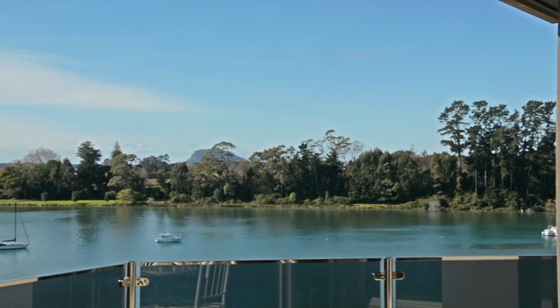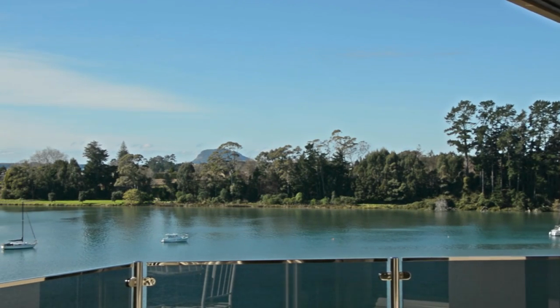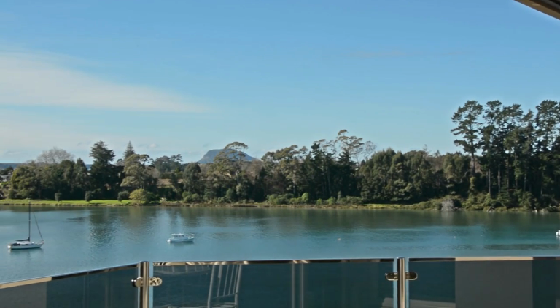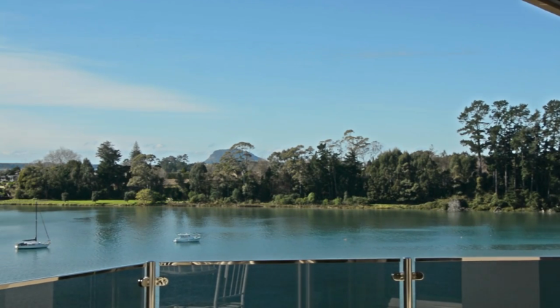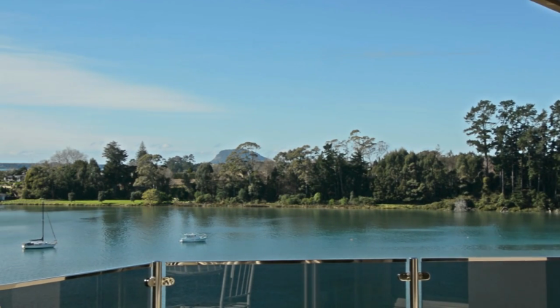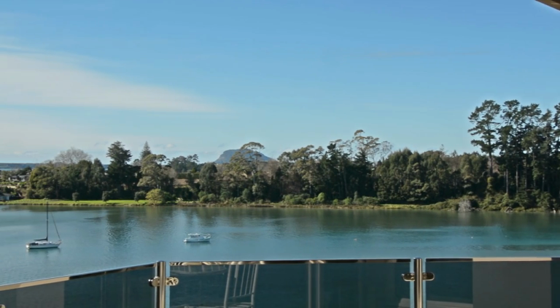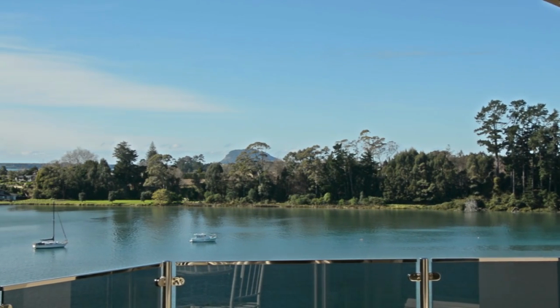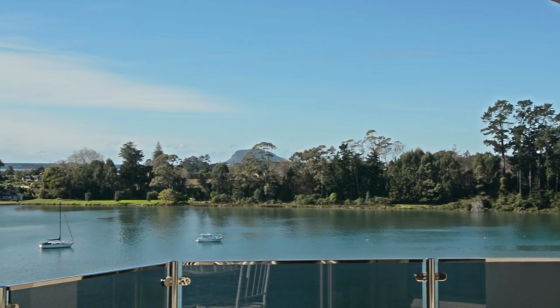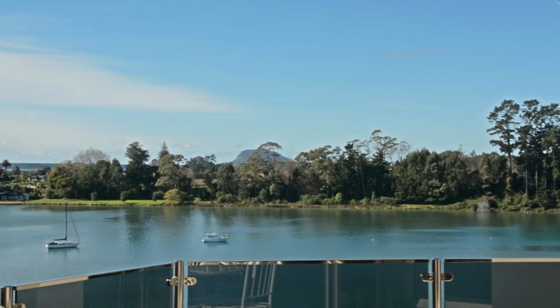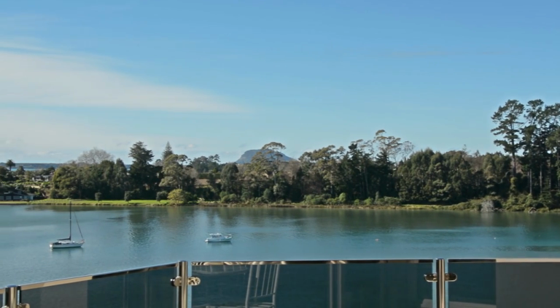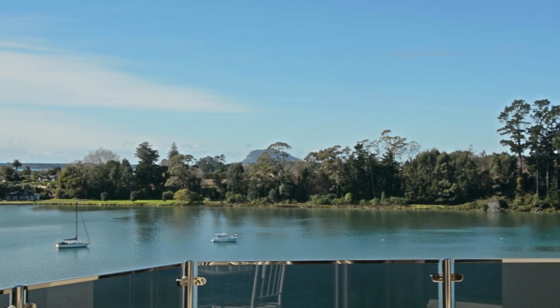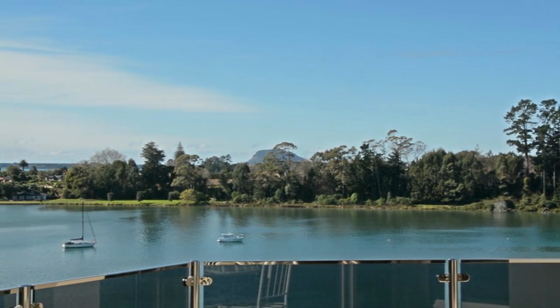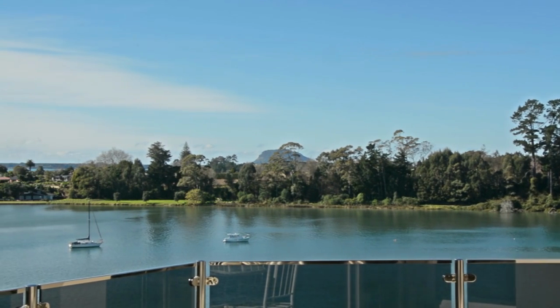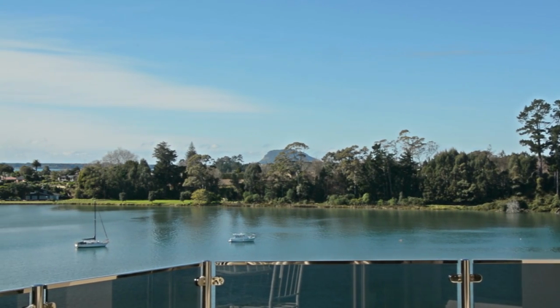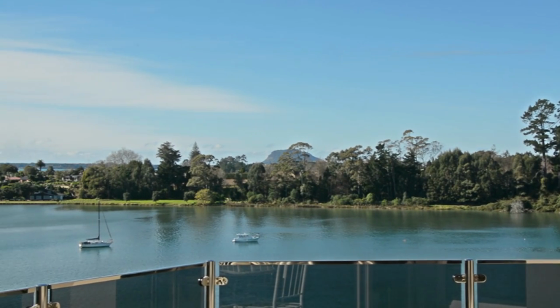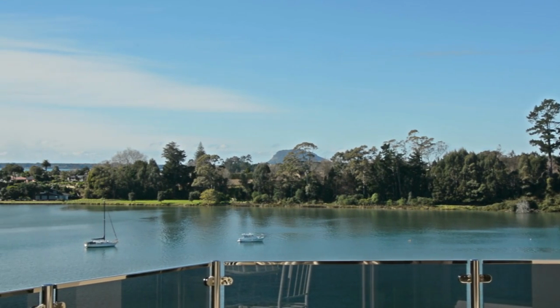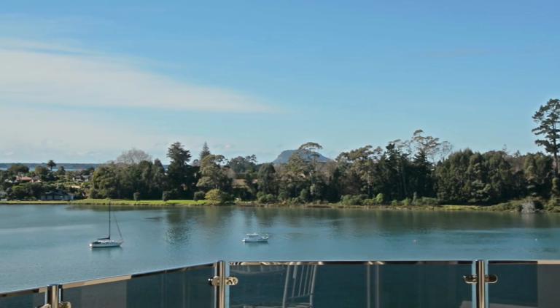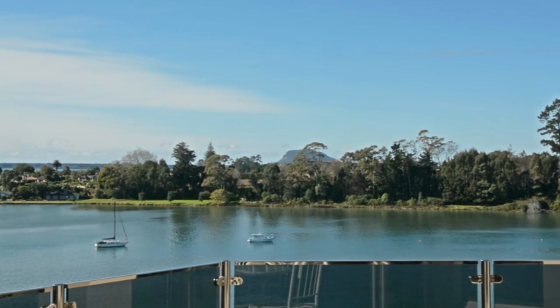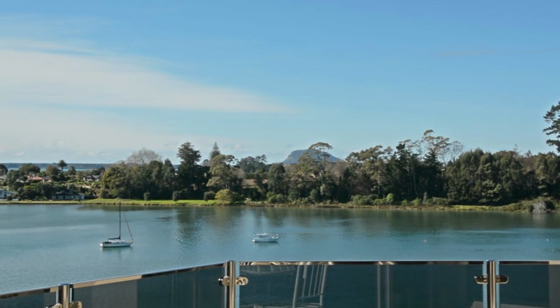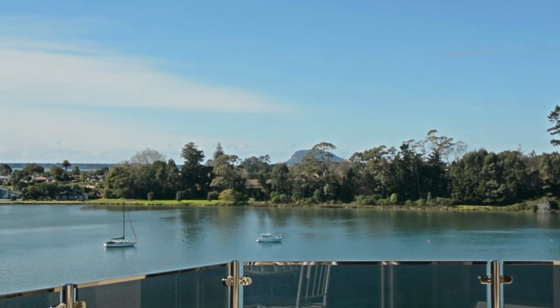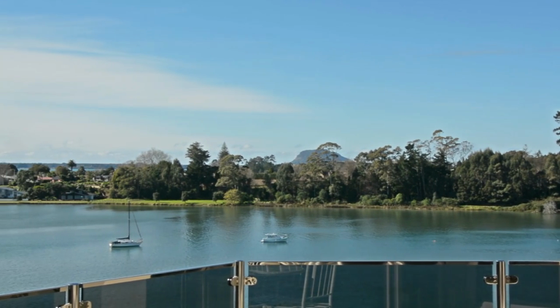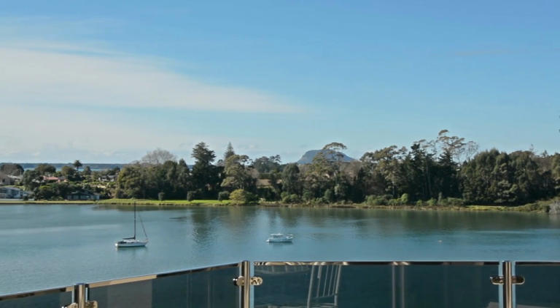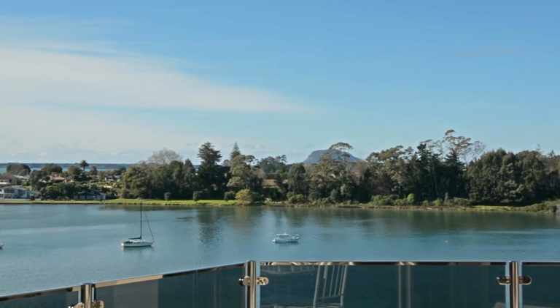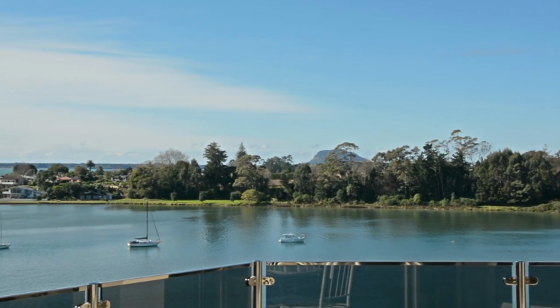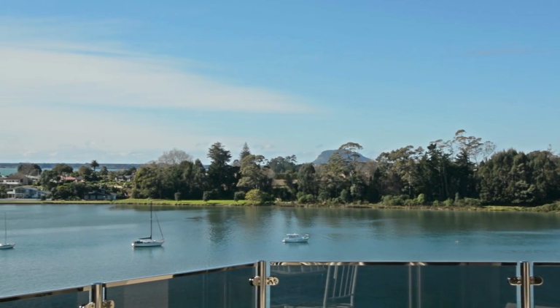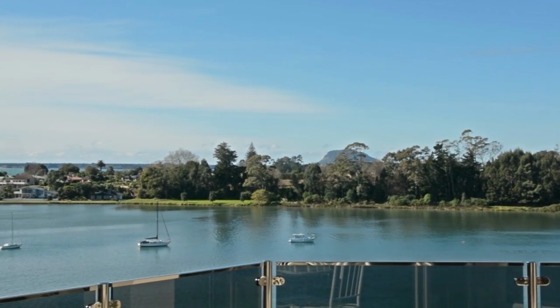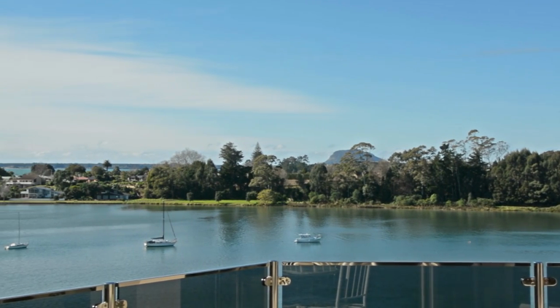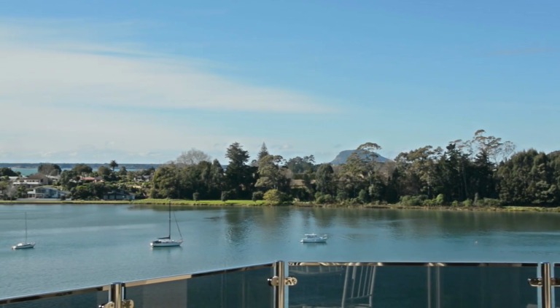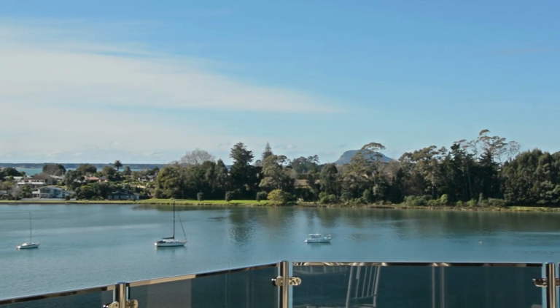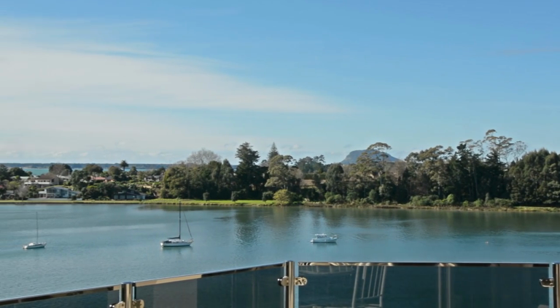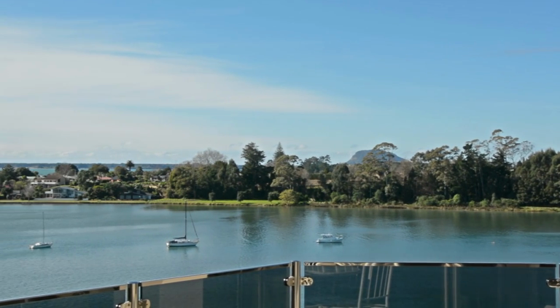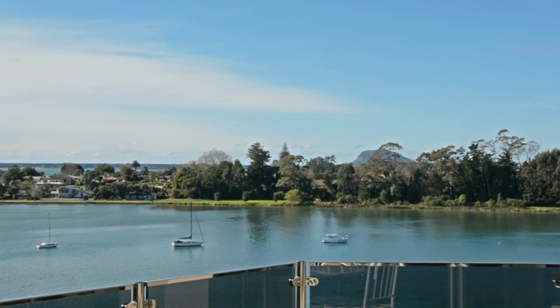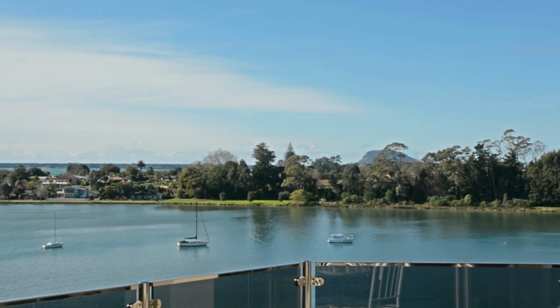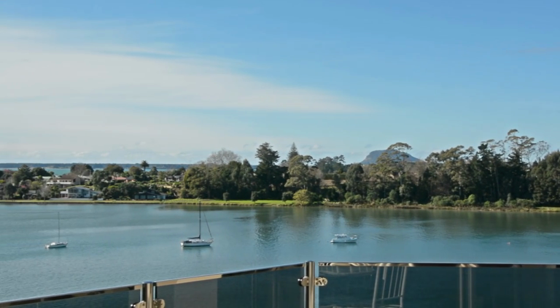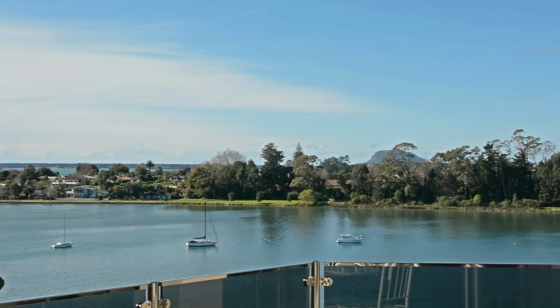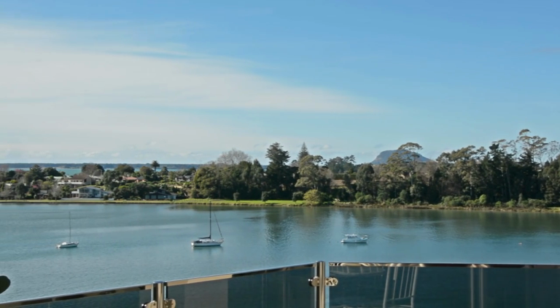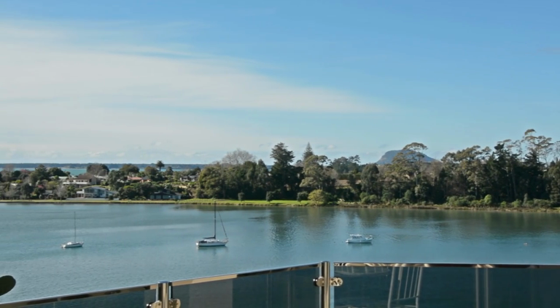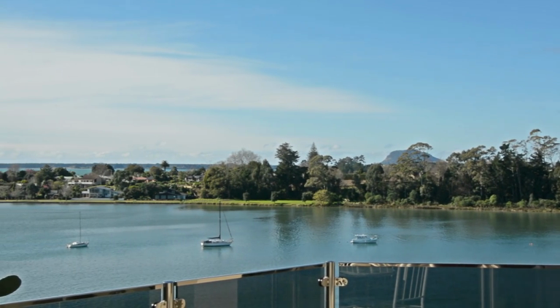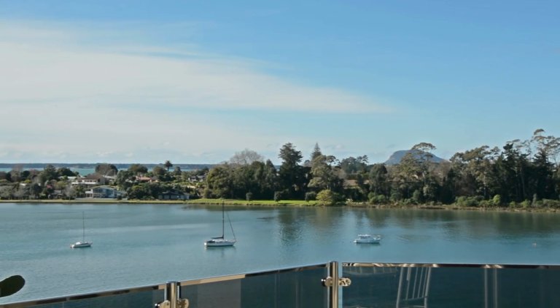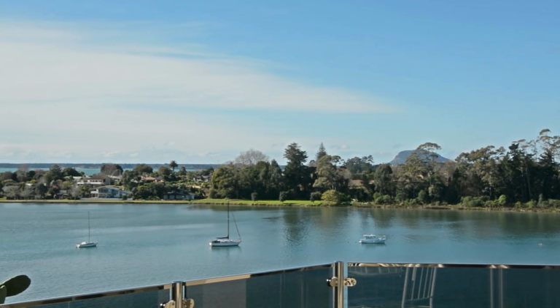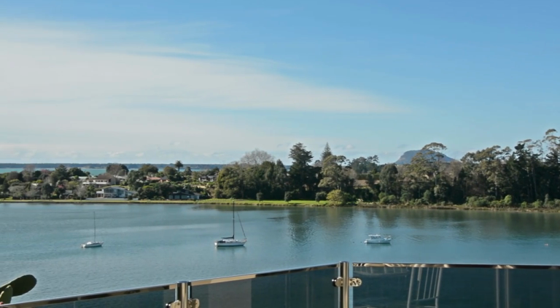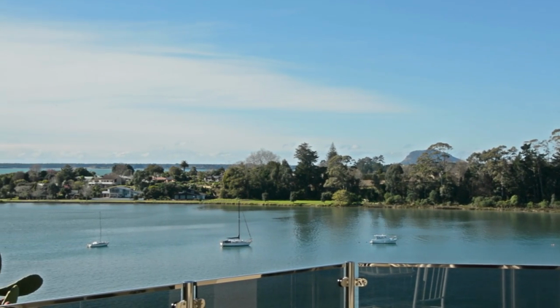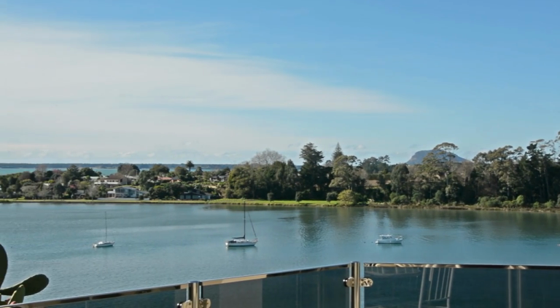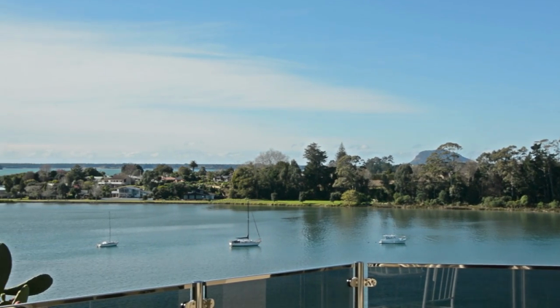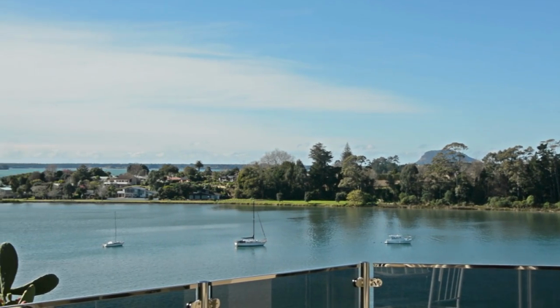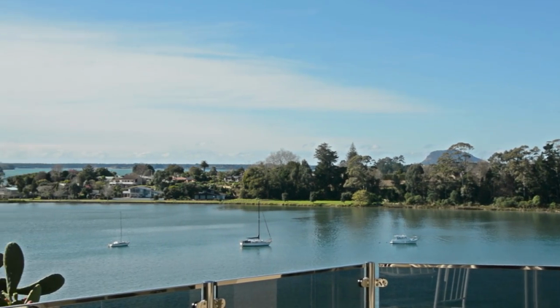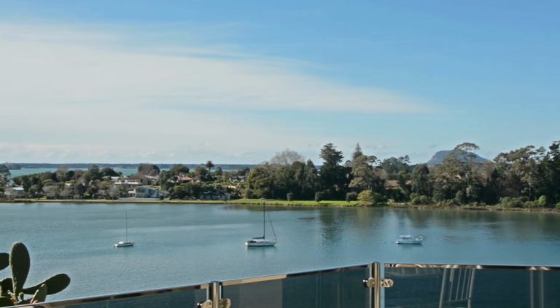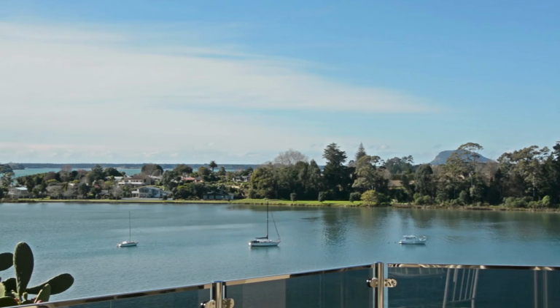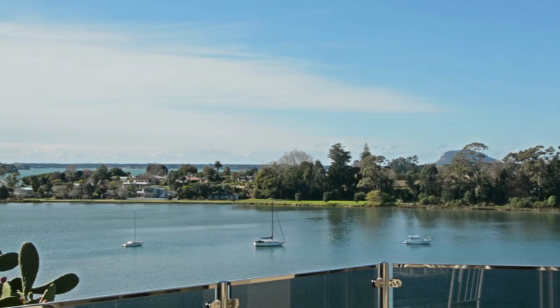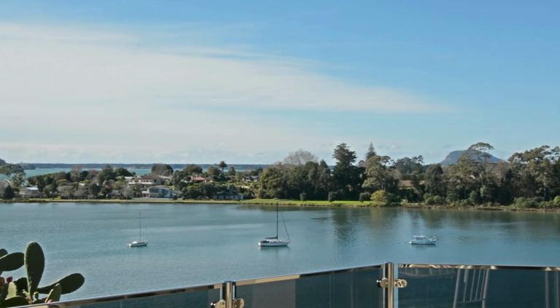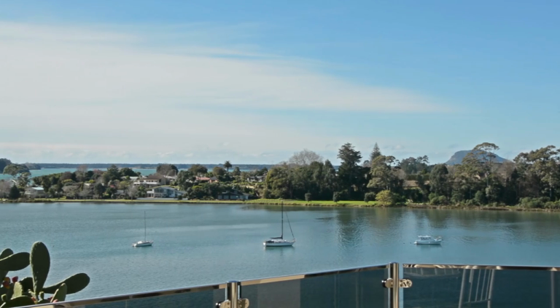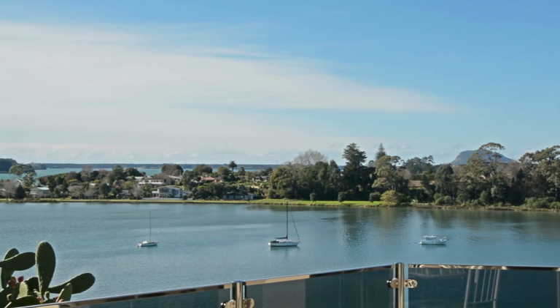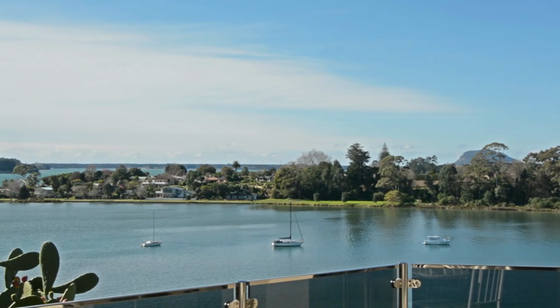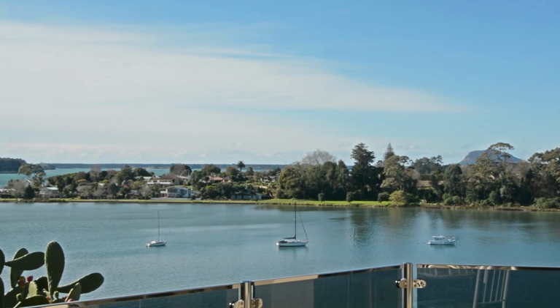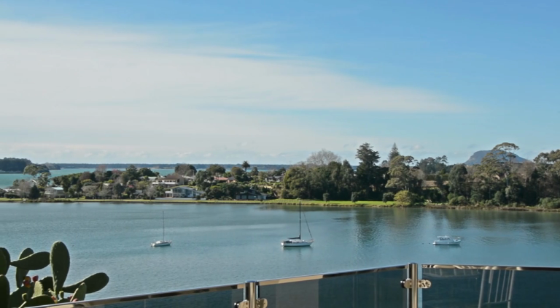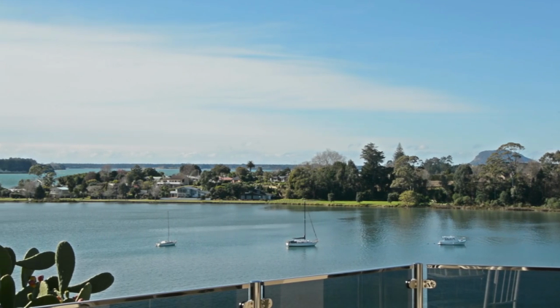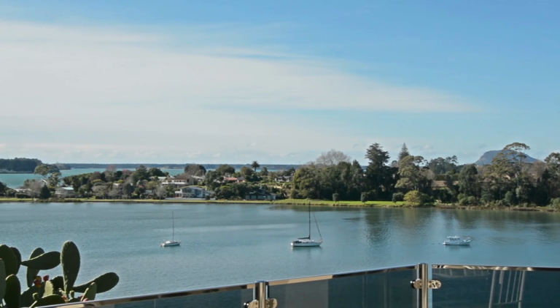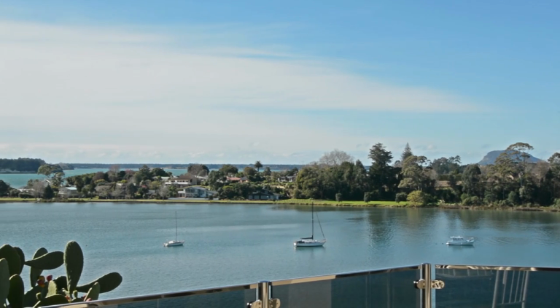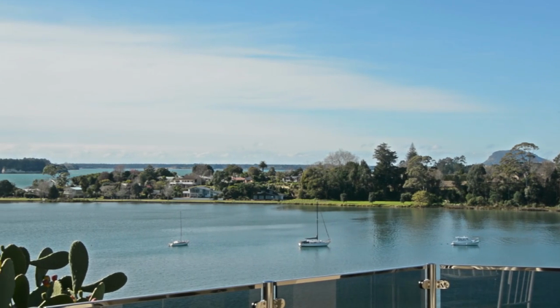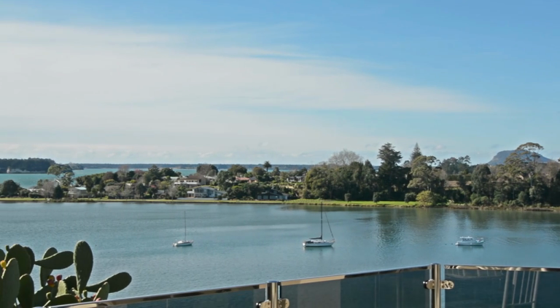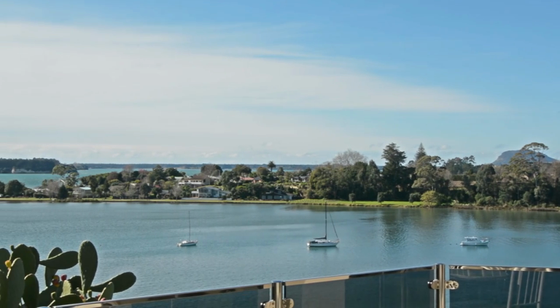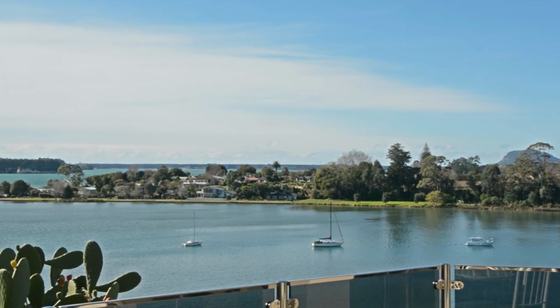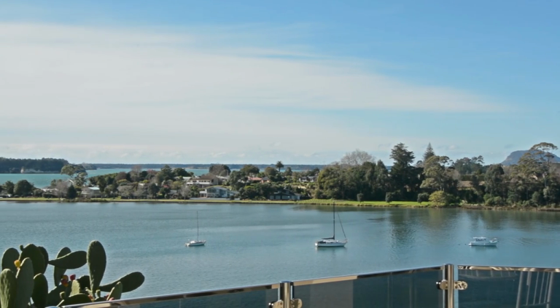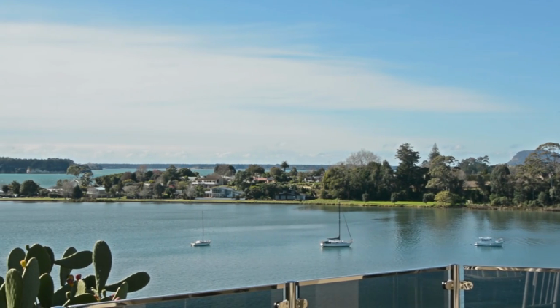You'll be mesmerised by the breathtaking views across the water where boats gently rock in the tranquil inner harbour.